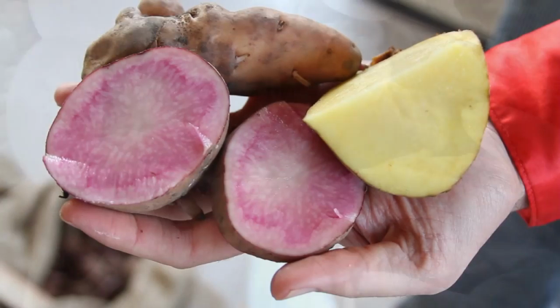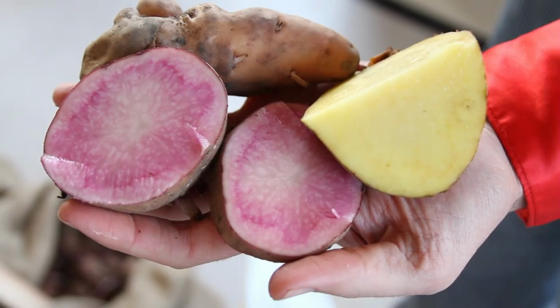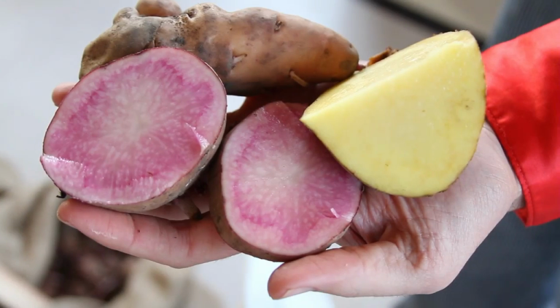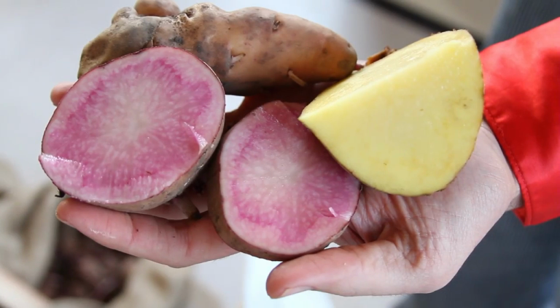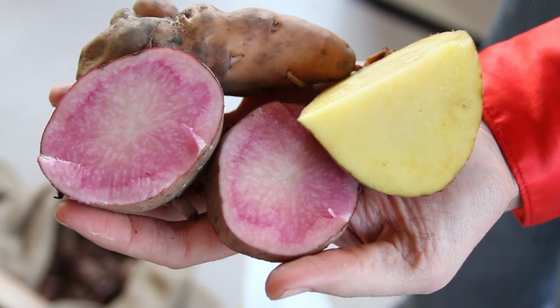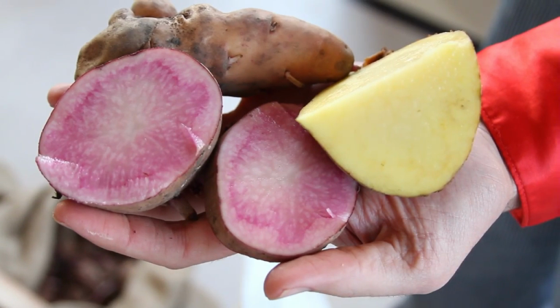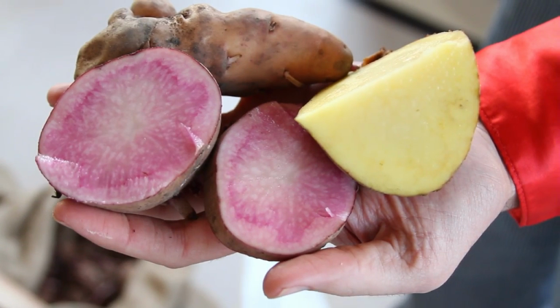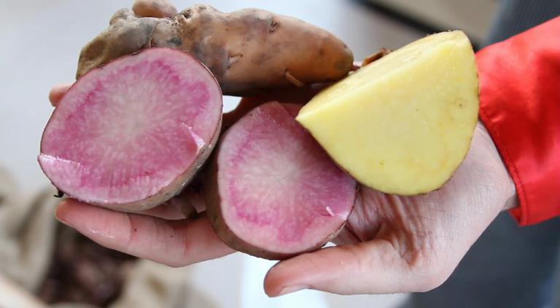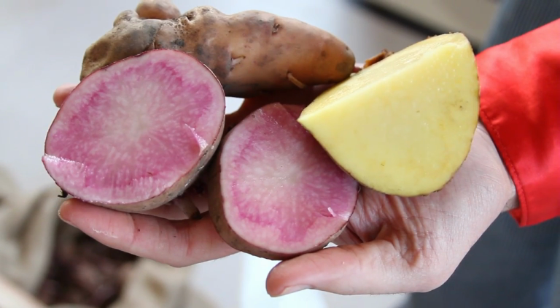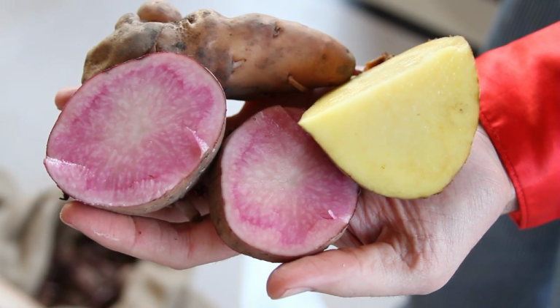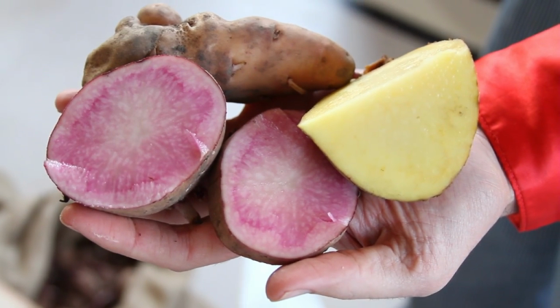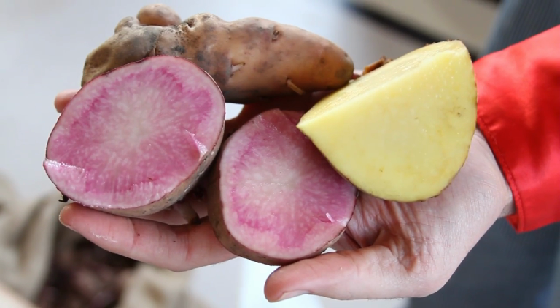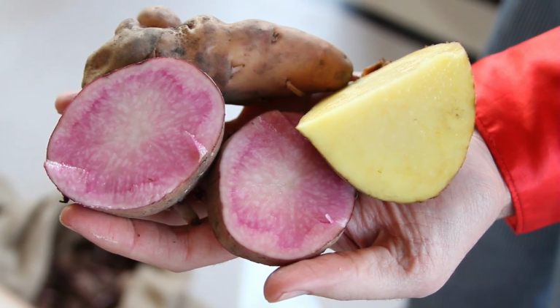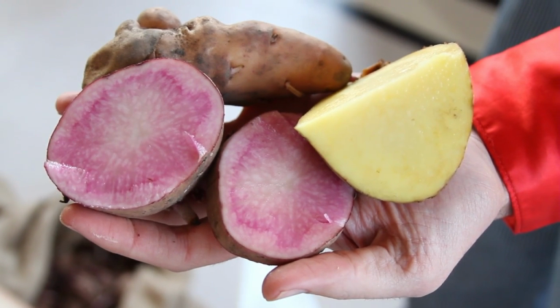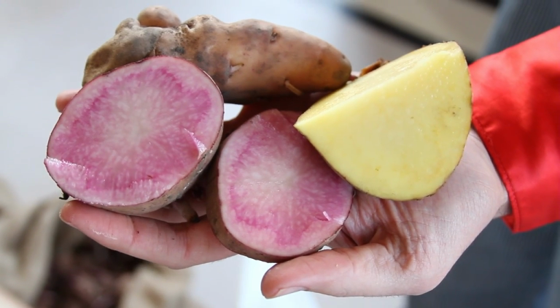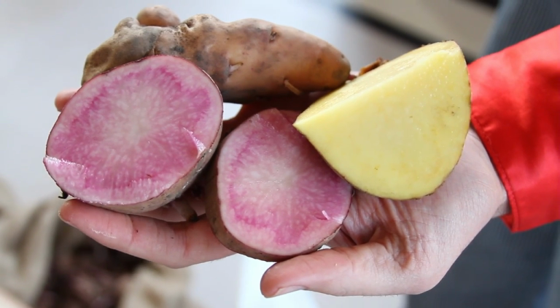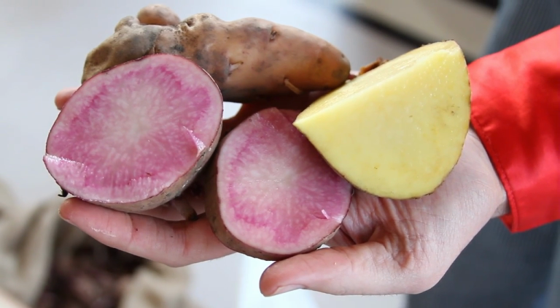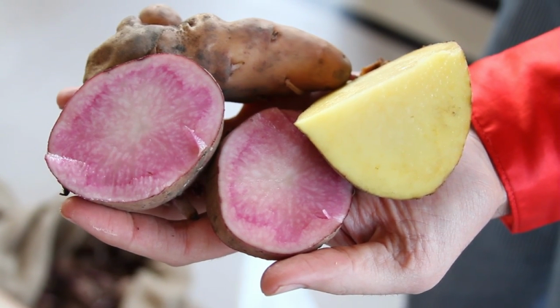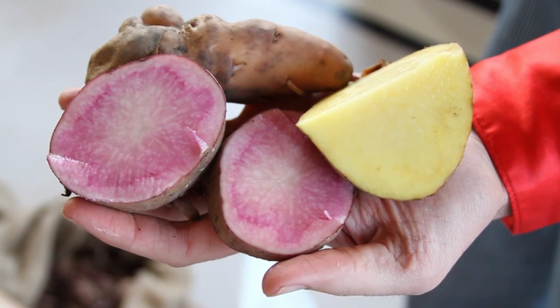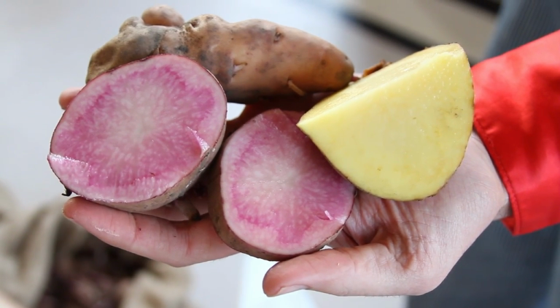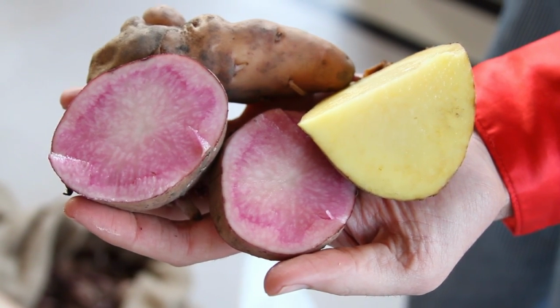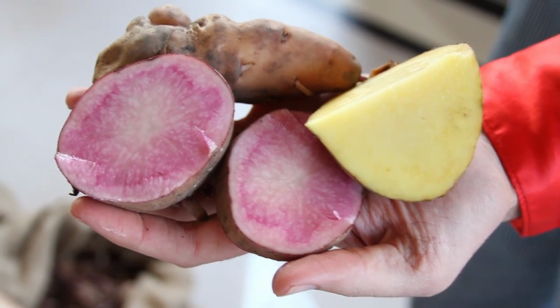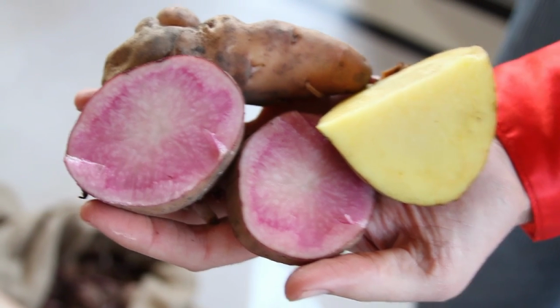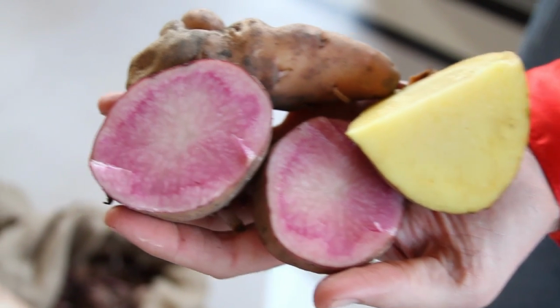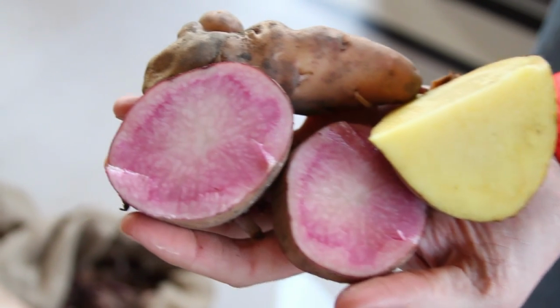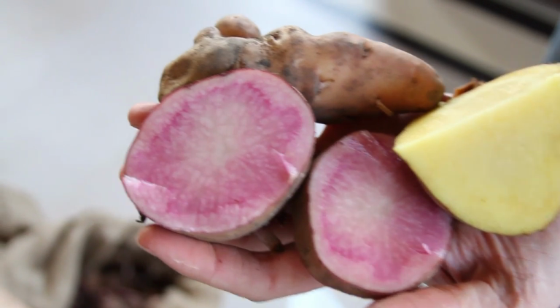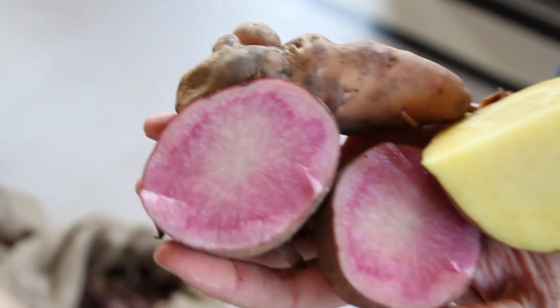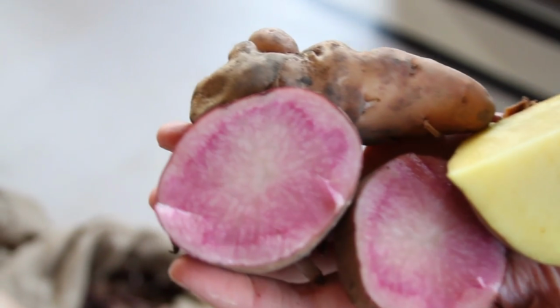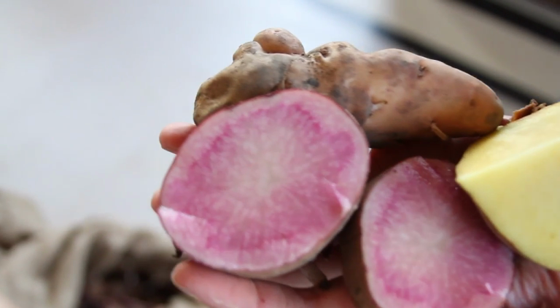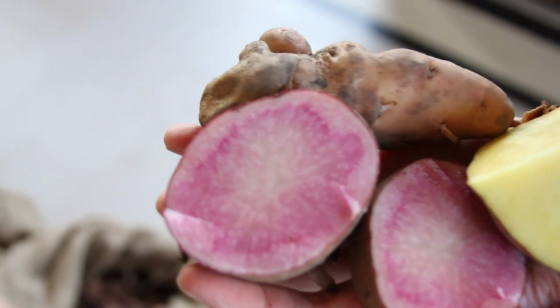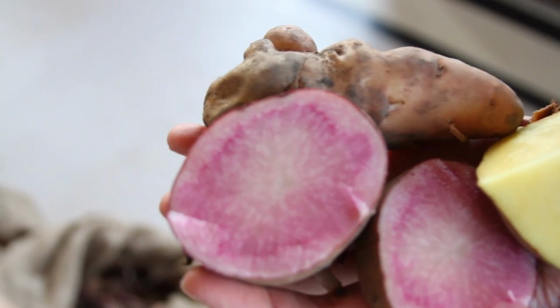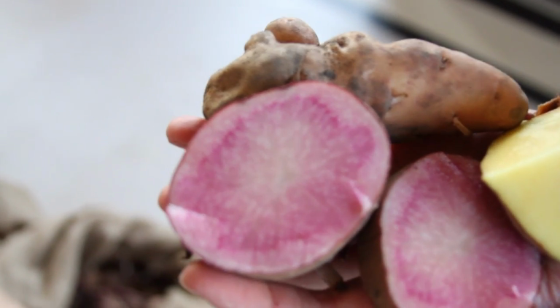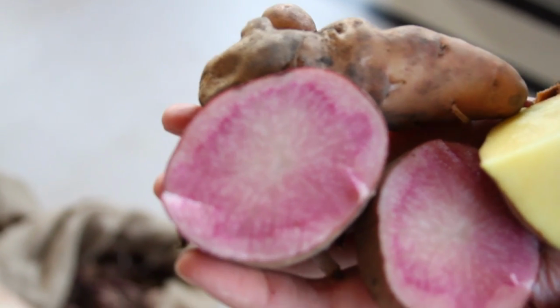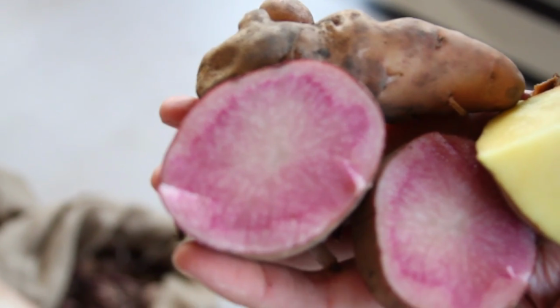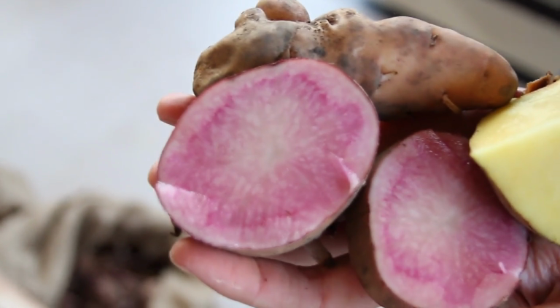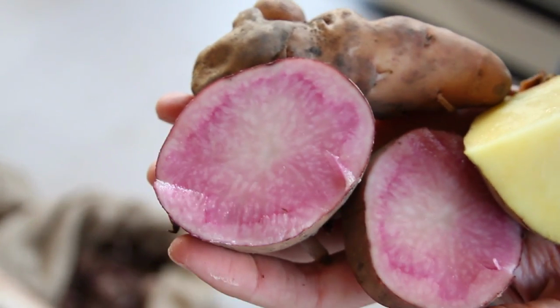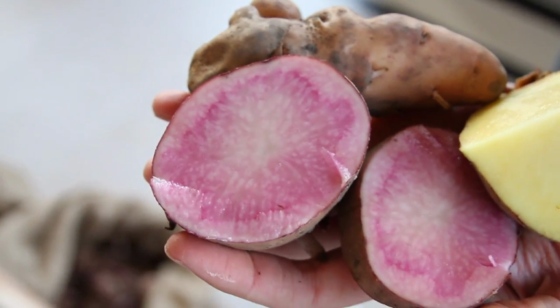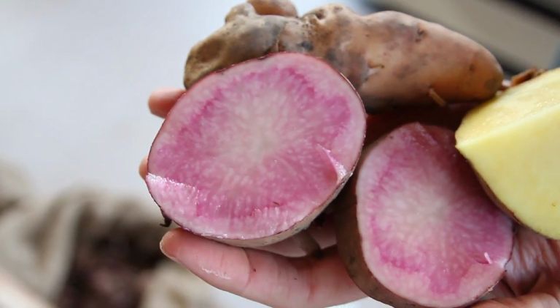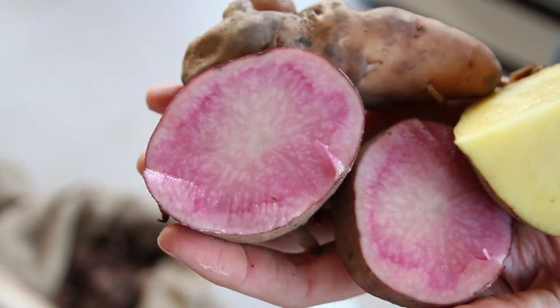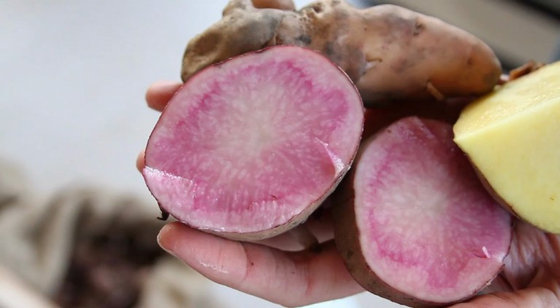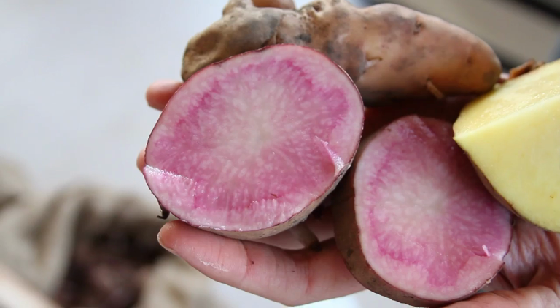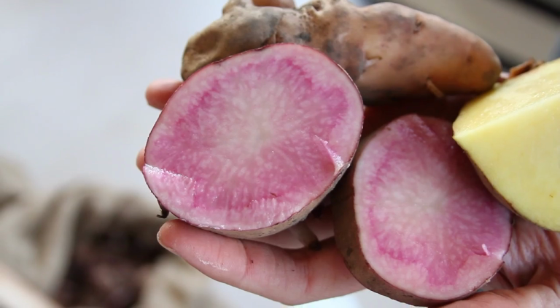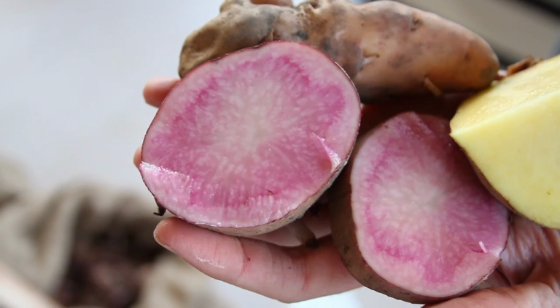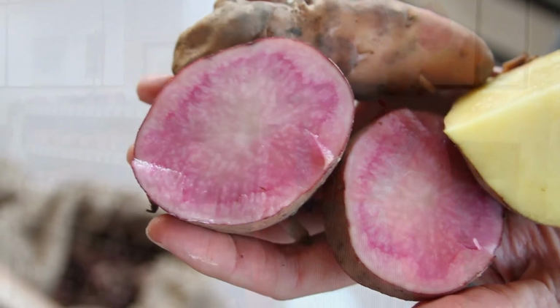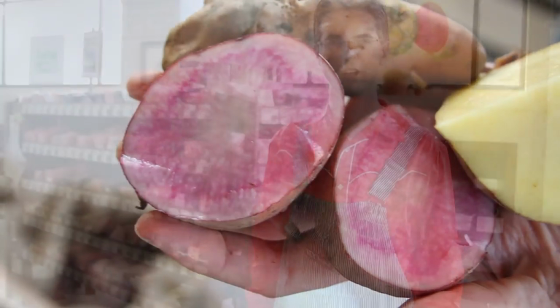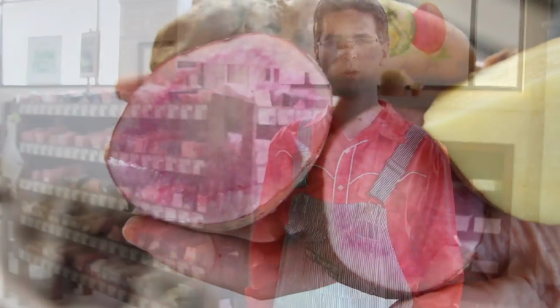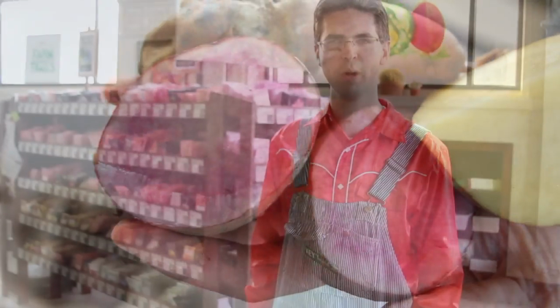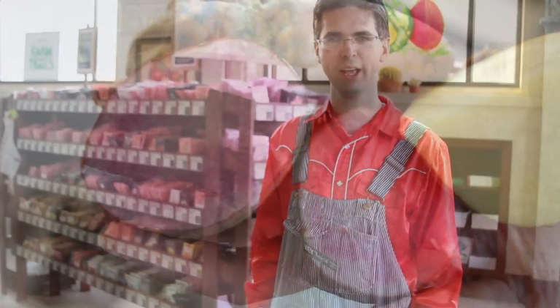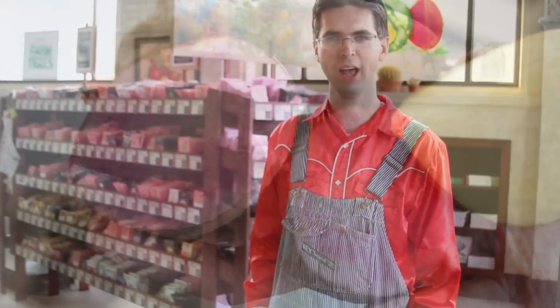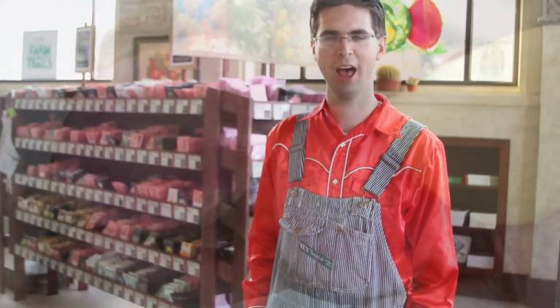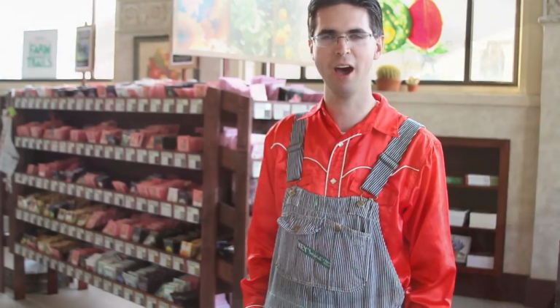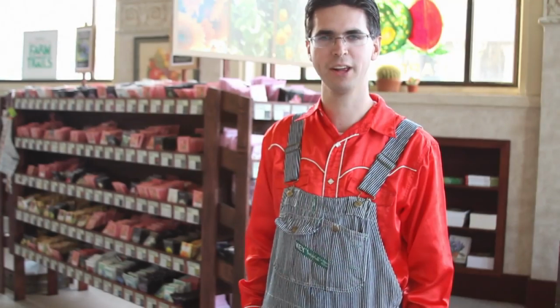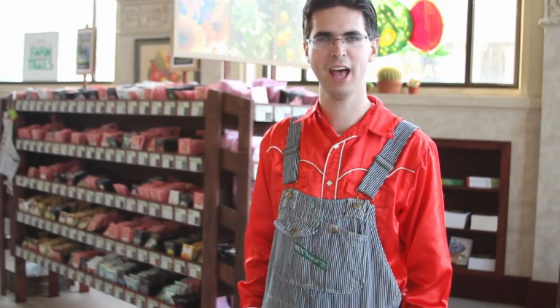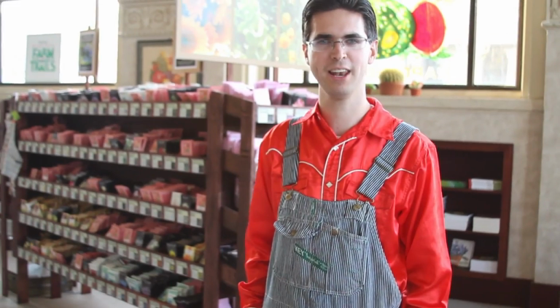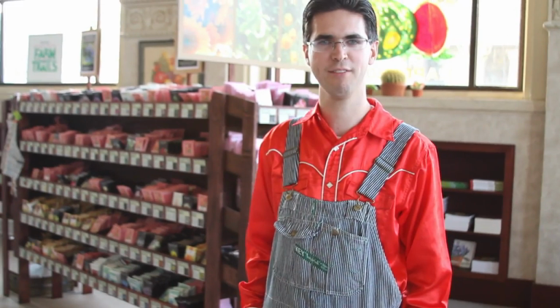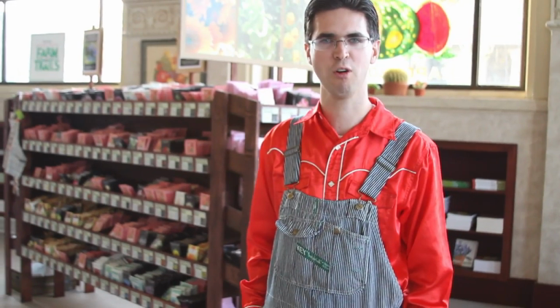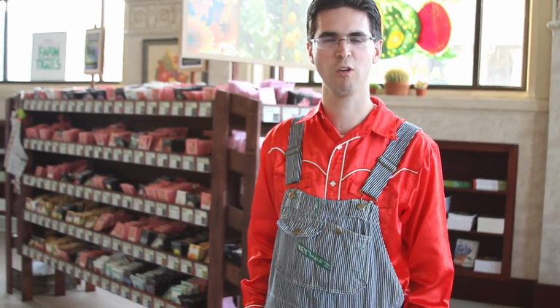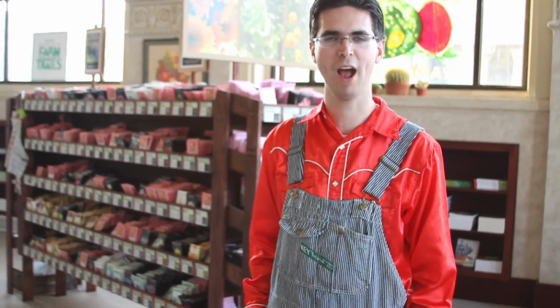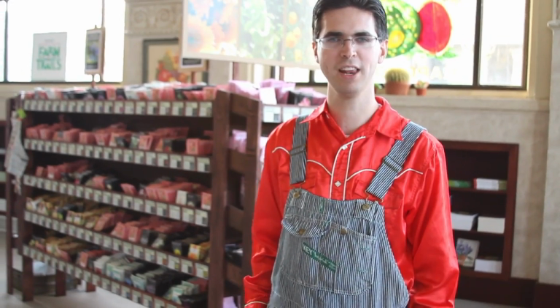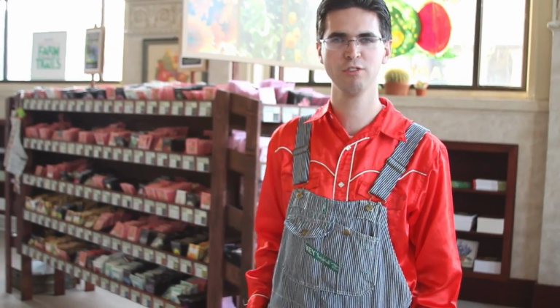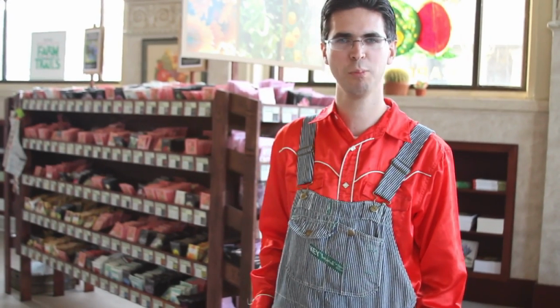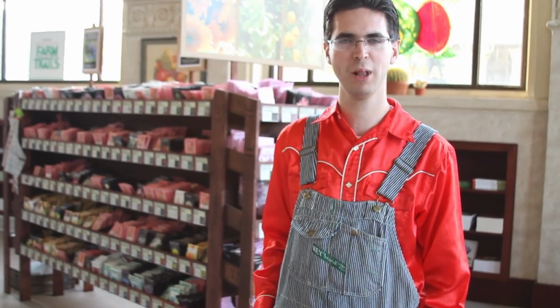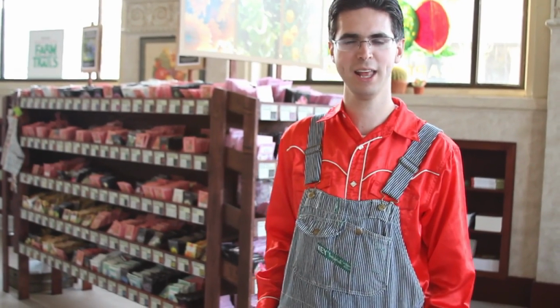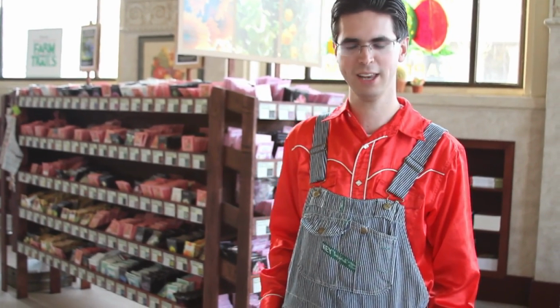We have fingerlings, we have yellow and red flesh potatoes. They're all great and easy to plant, and I'll just show you real quick how to cut different varieties for planting.